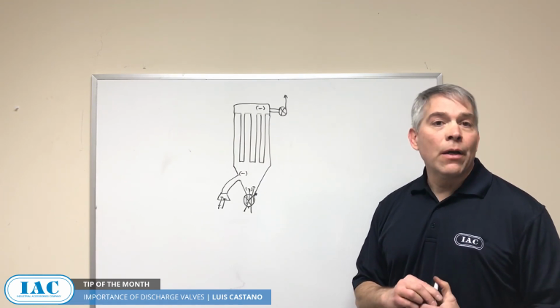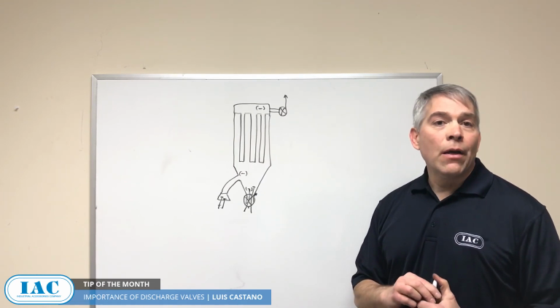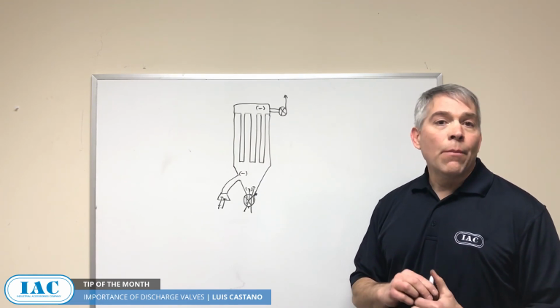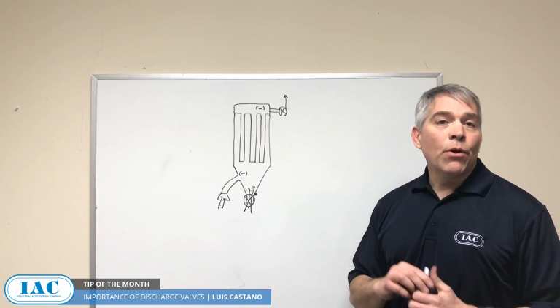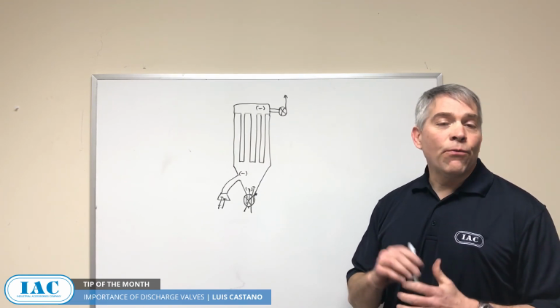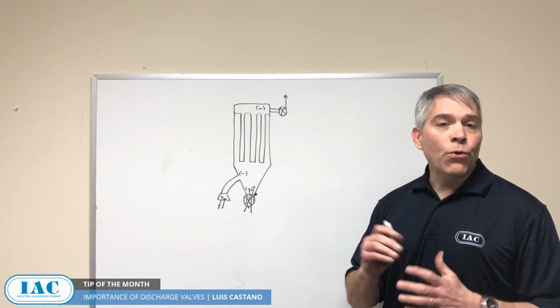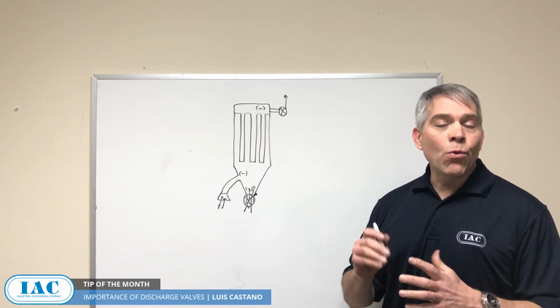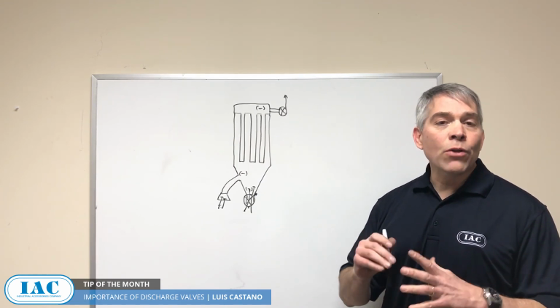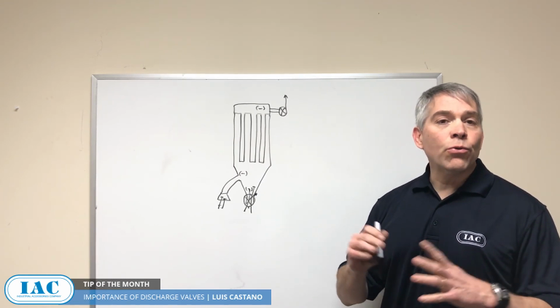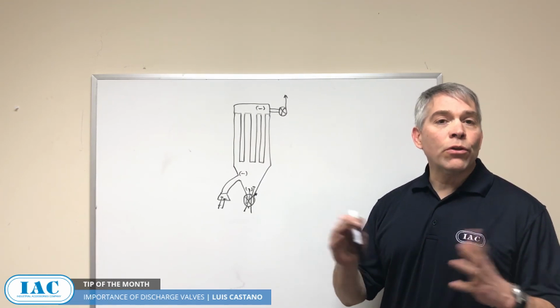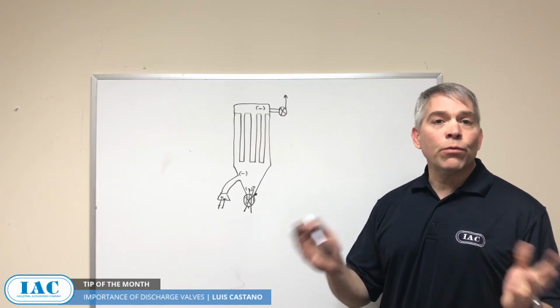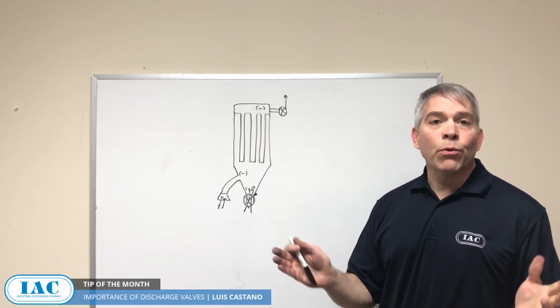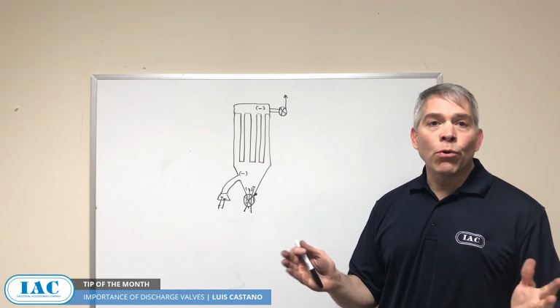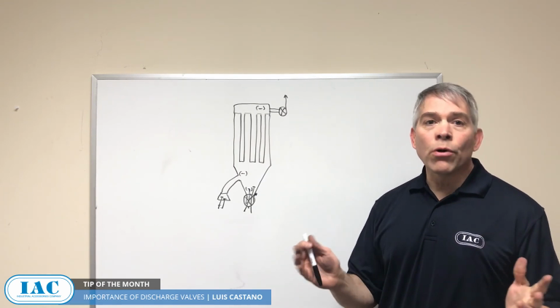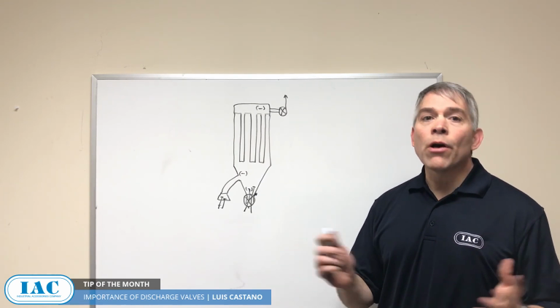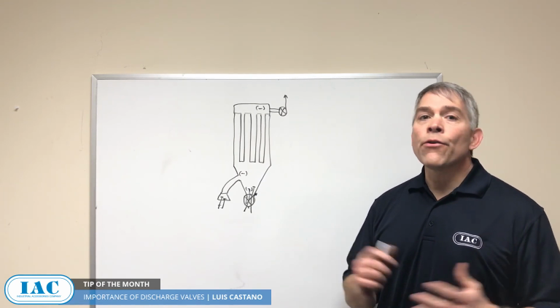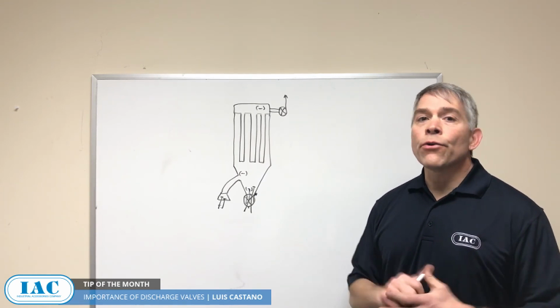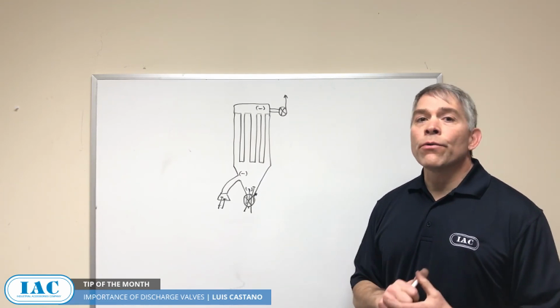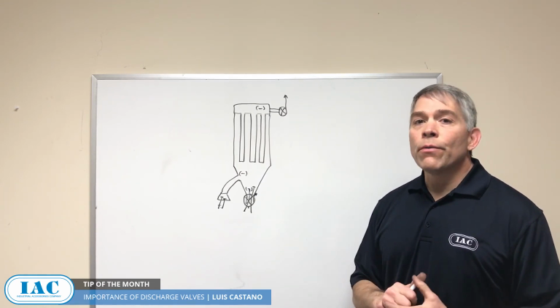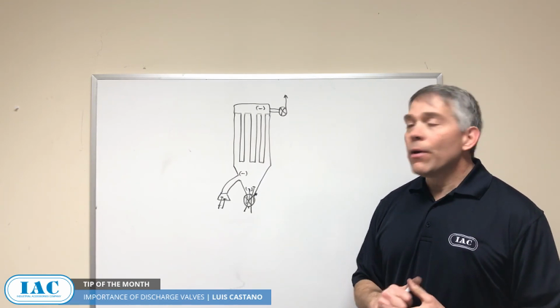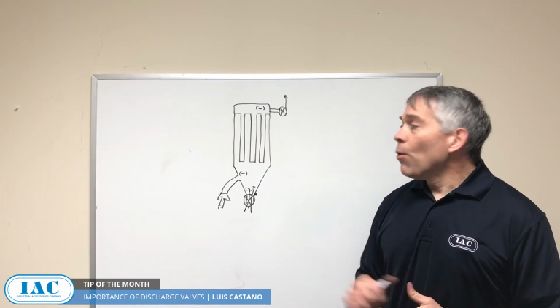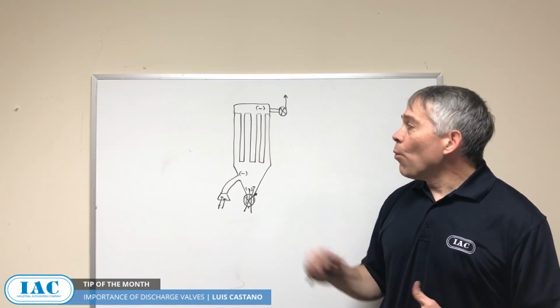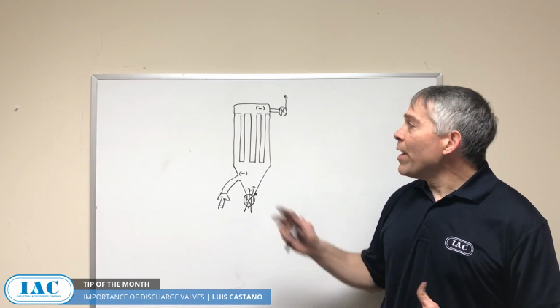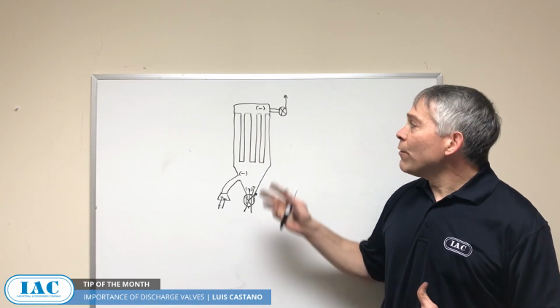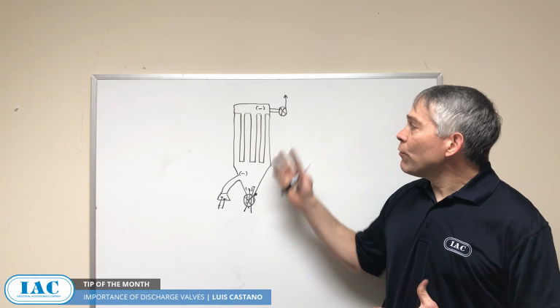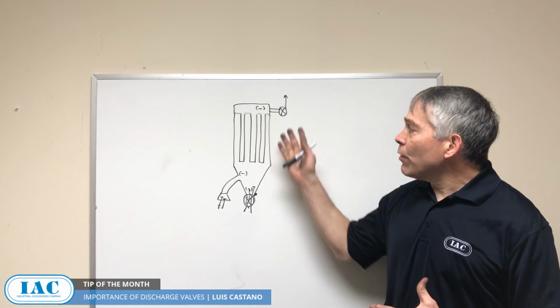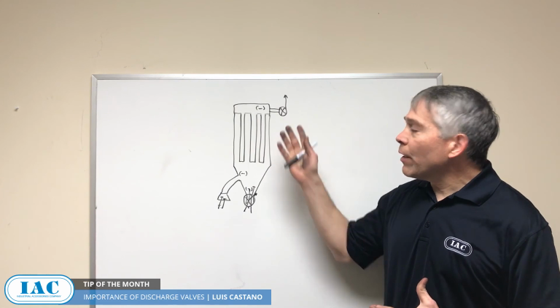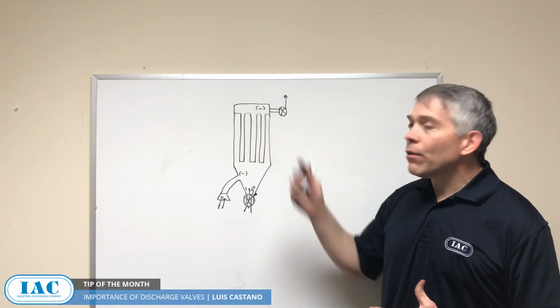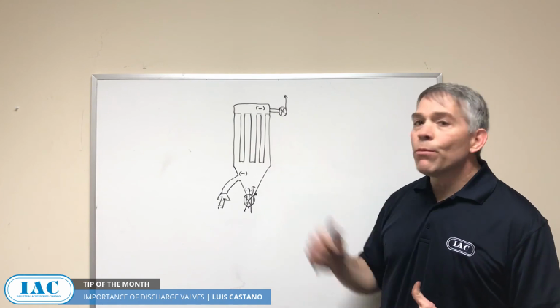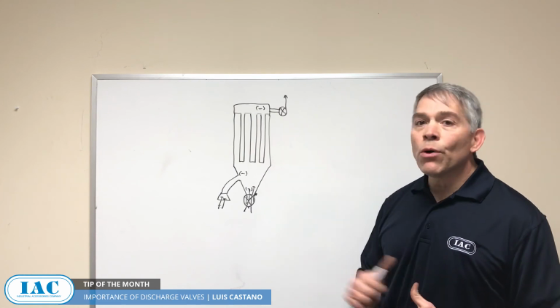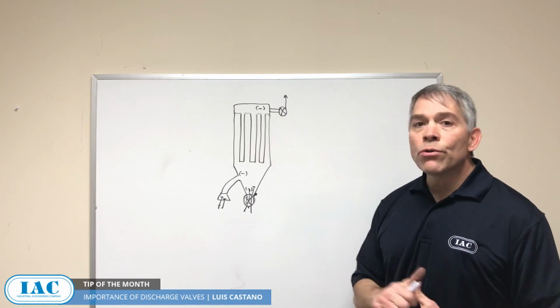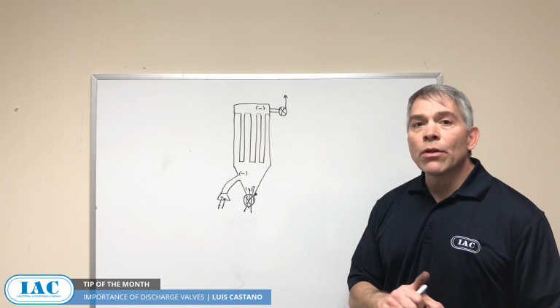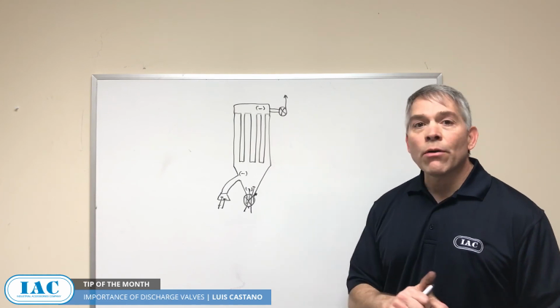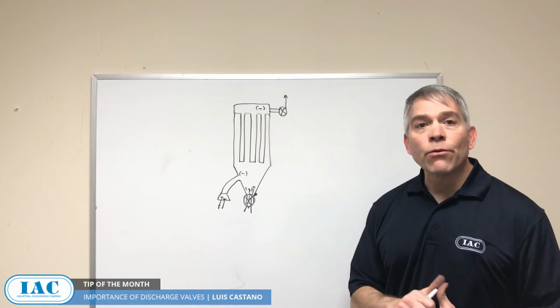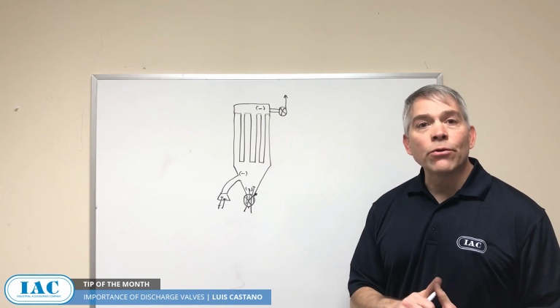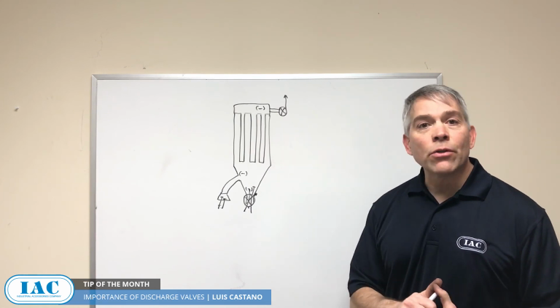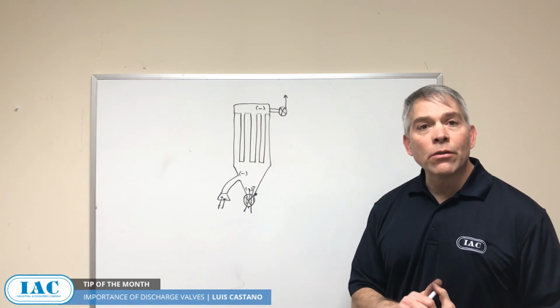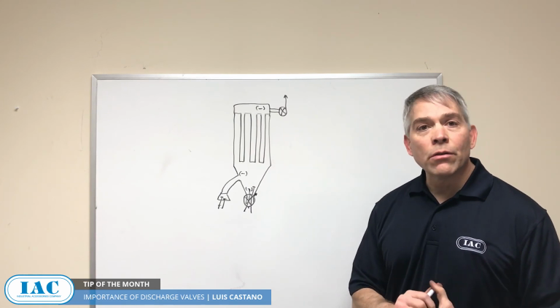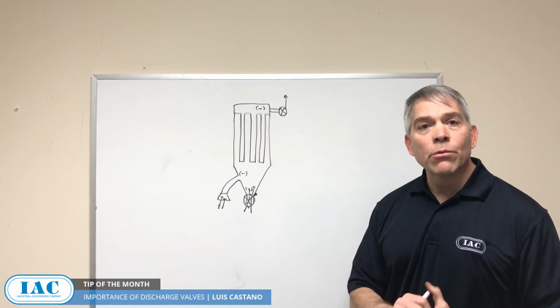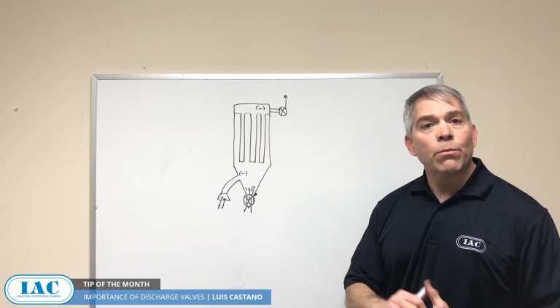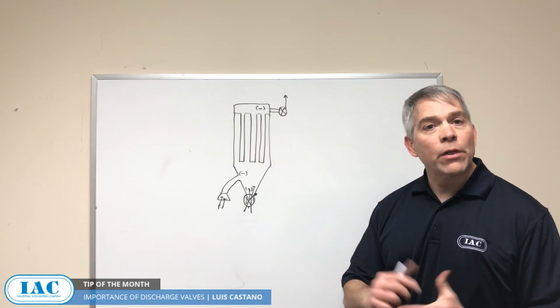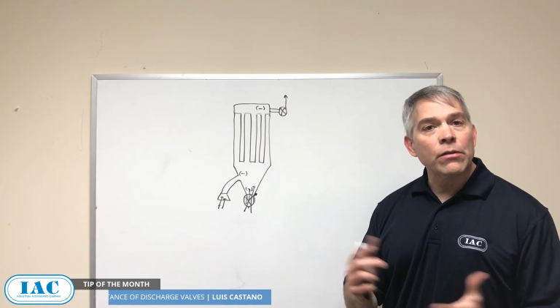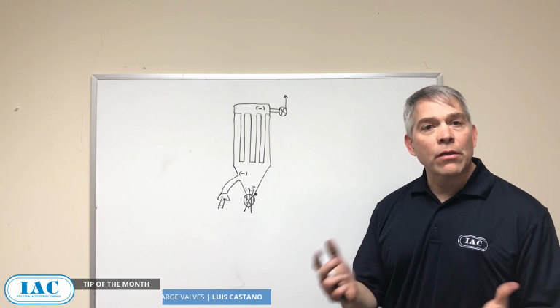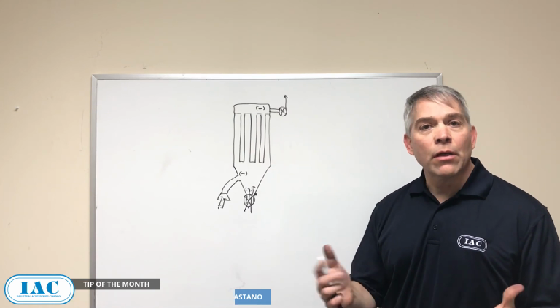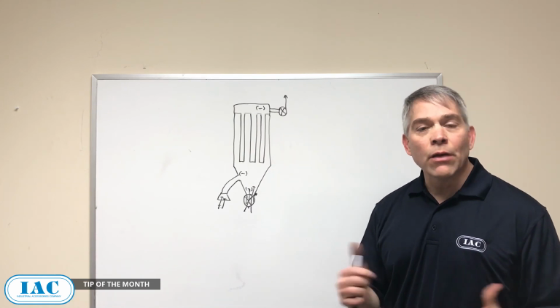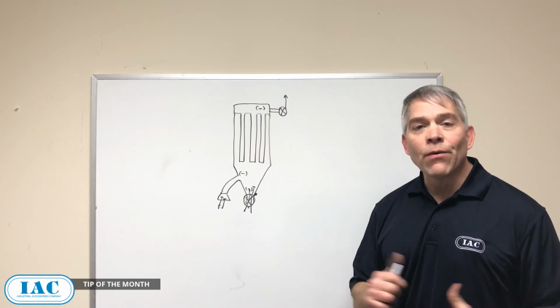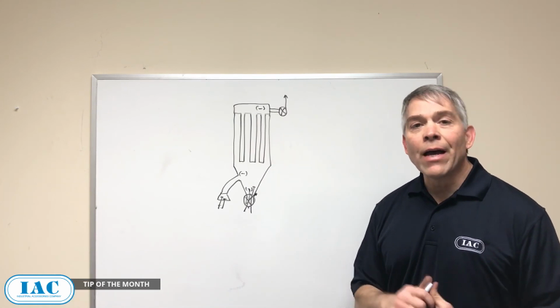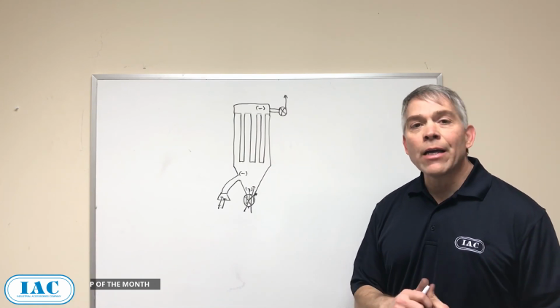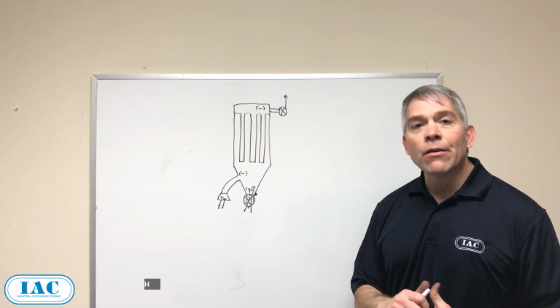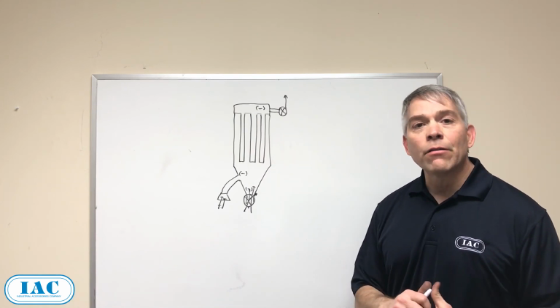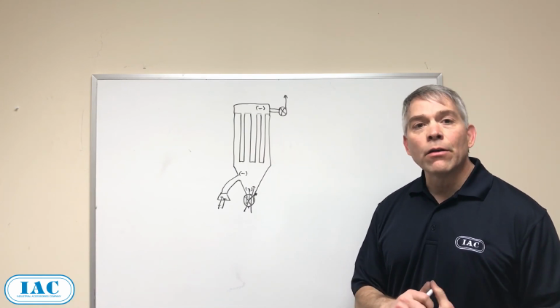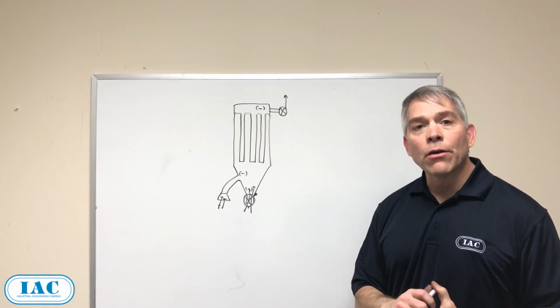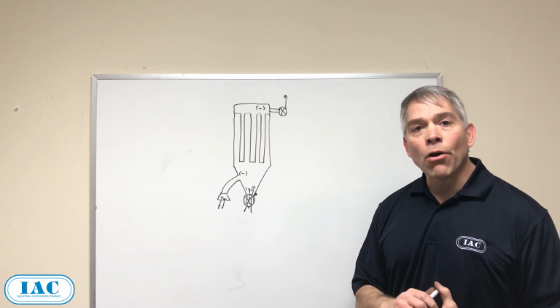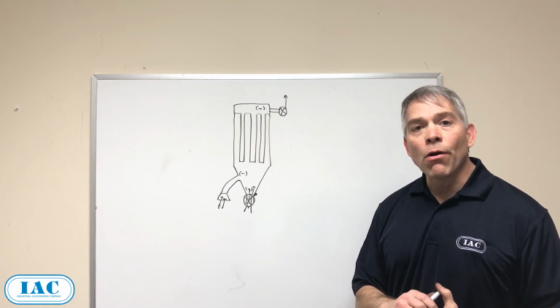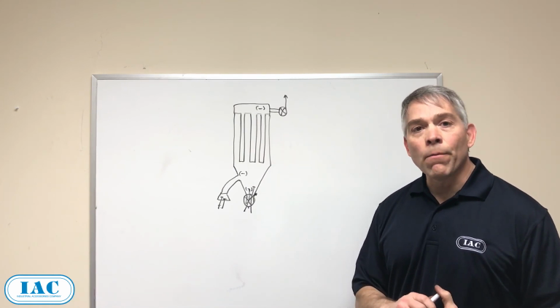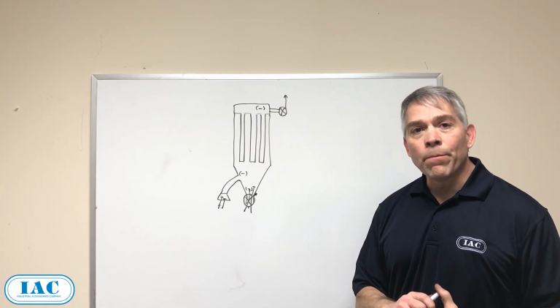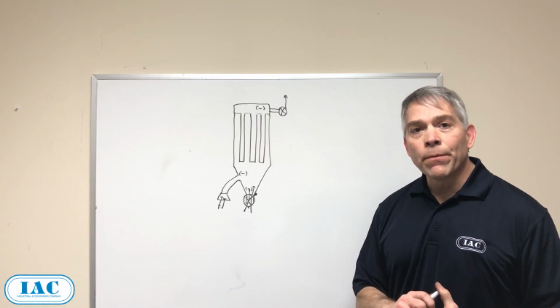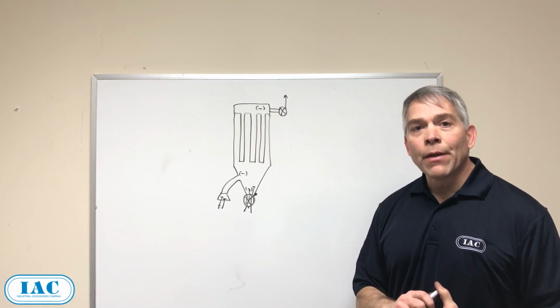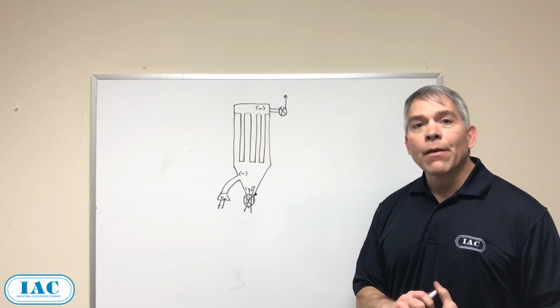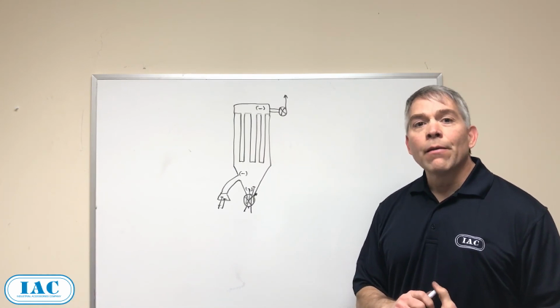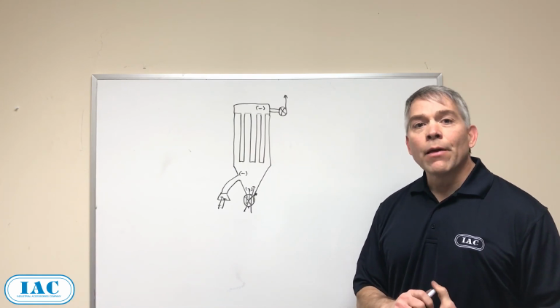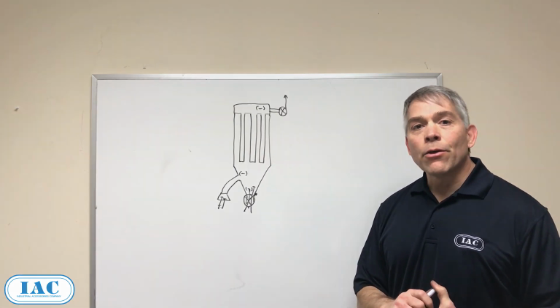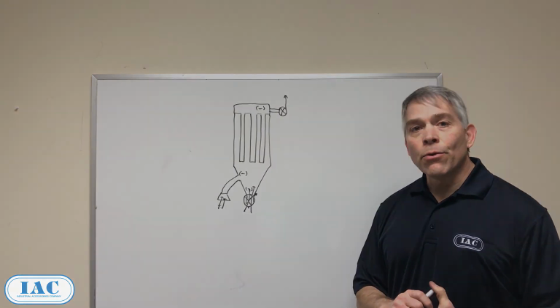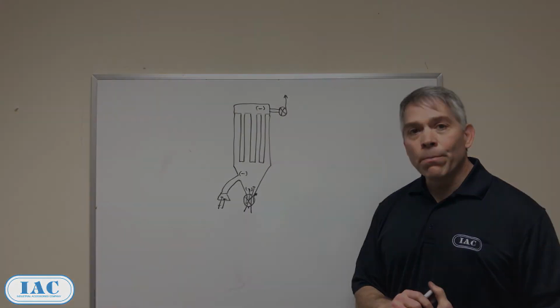If you want to explore other ways to get the most out of your systems, please give IAC a call. Thank you.